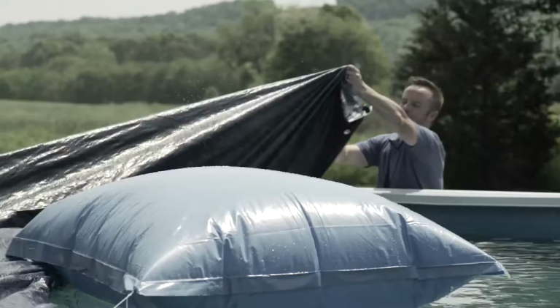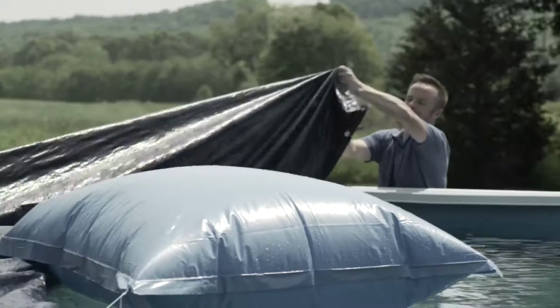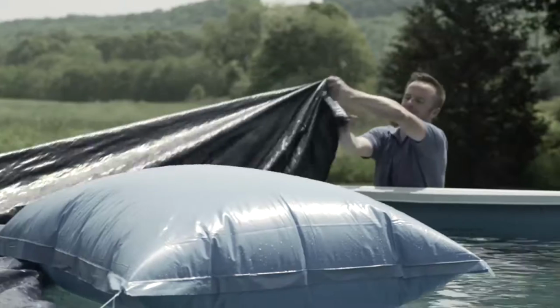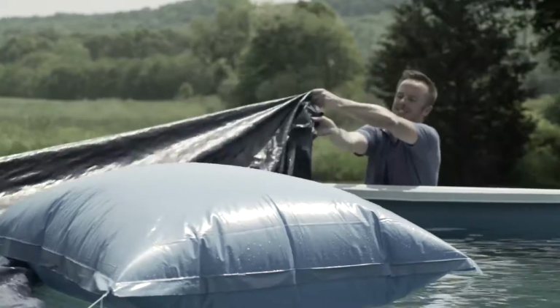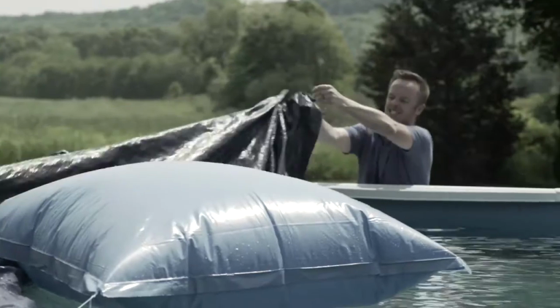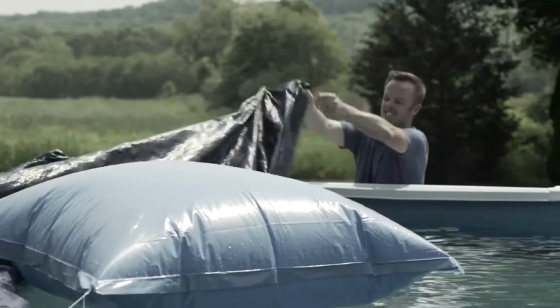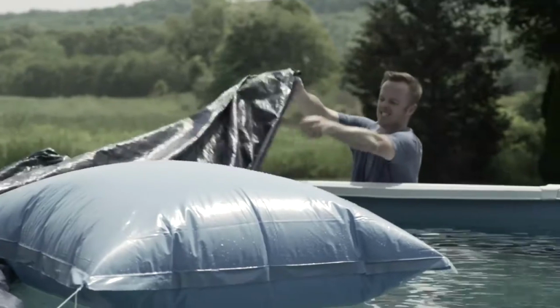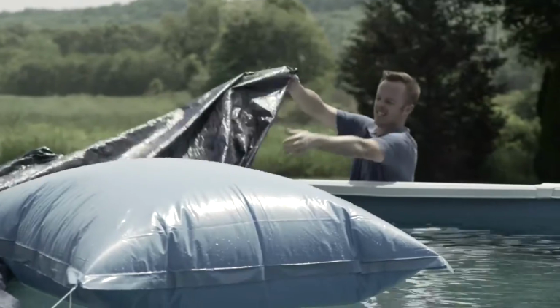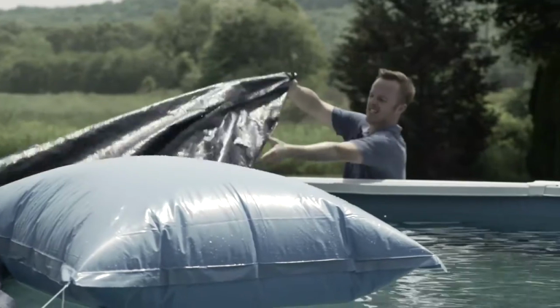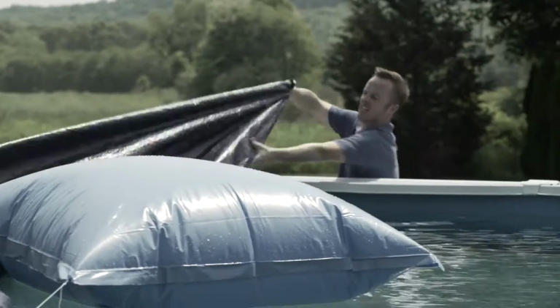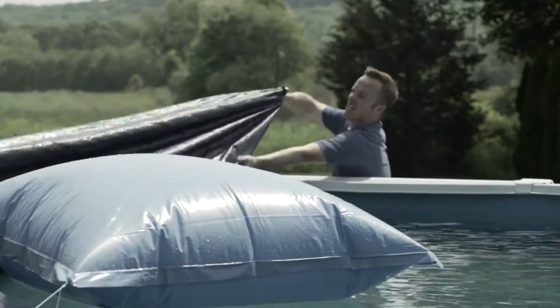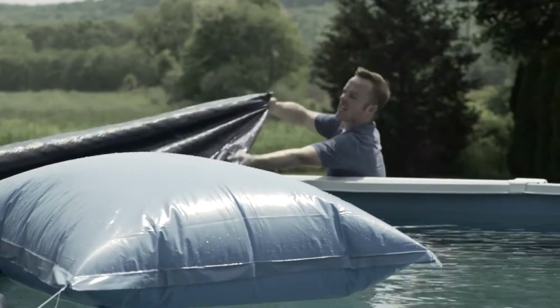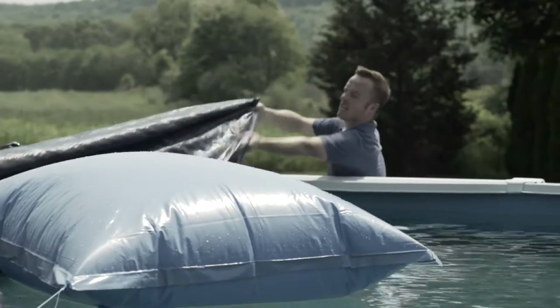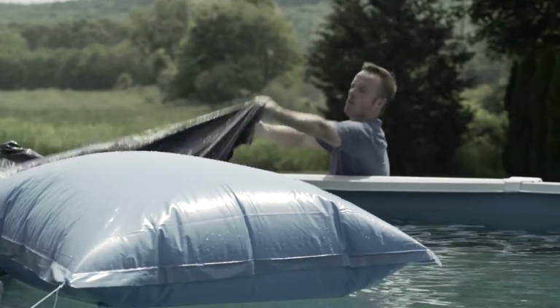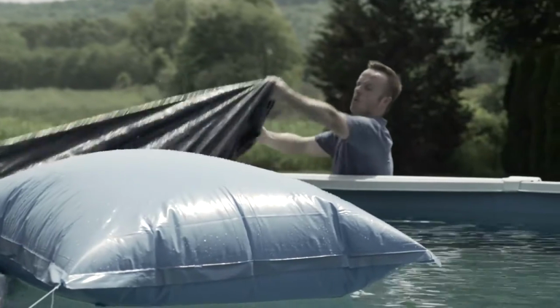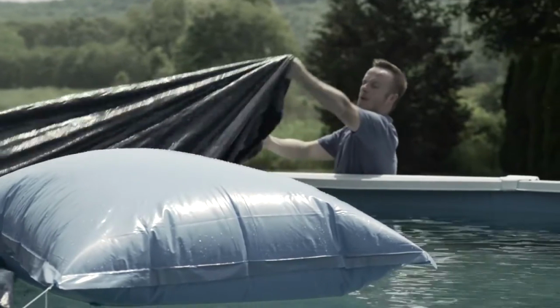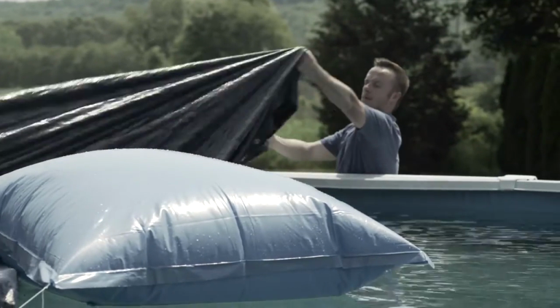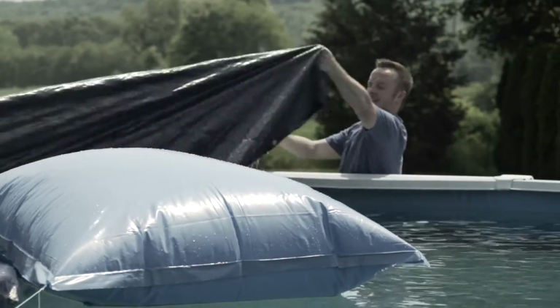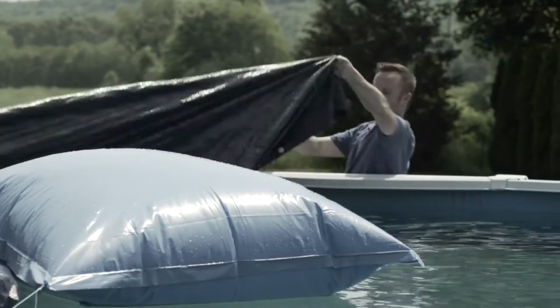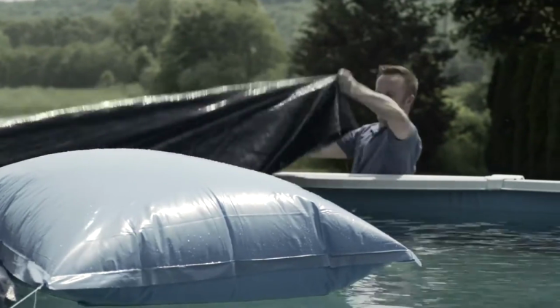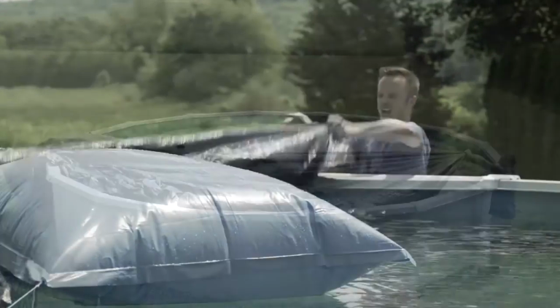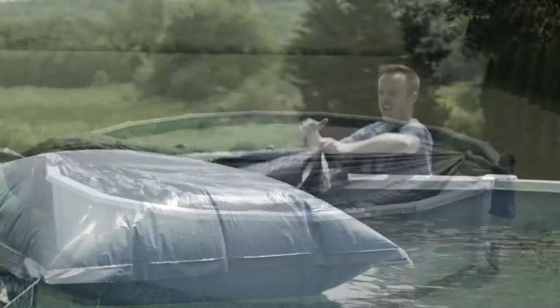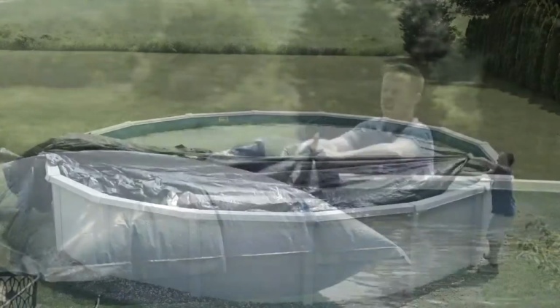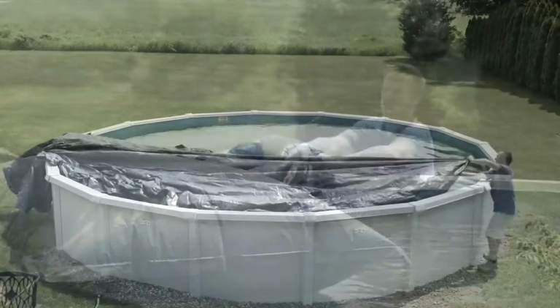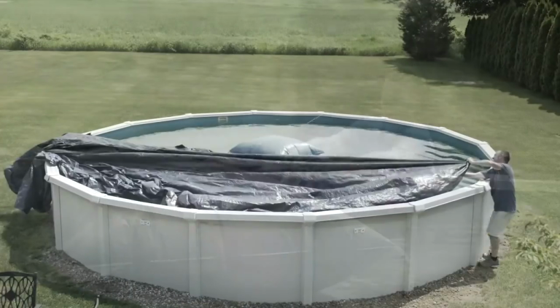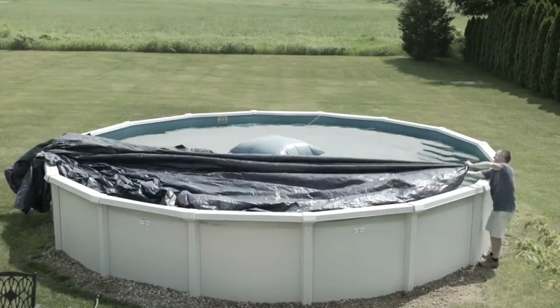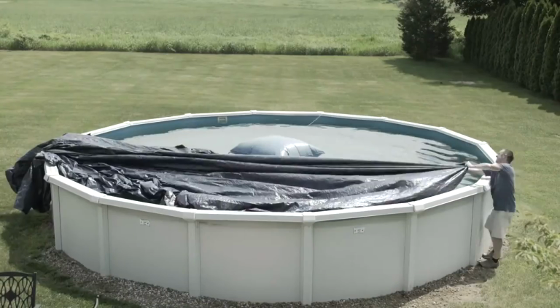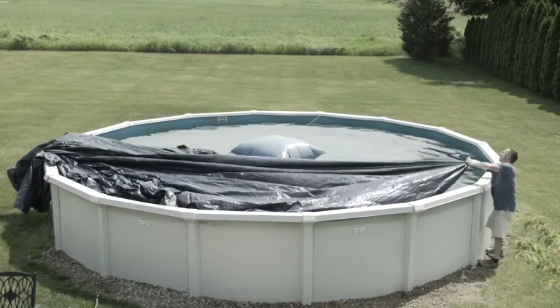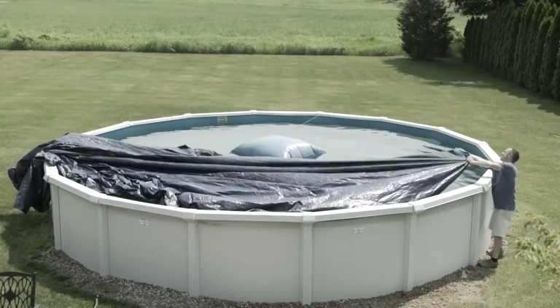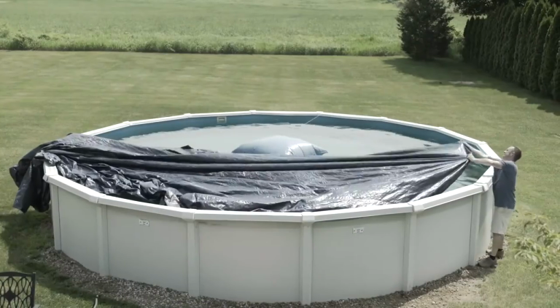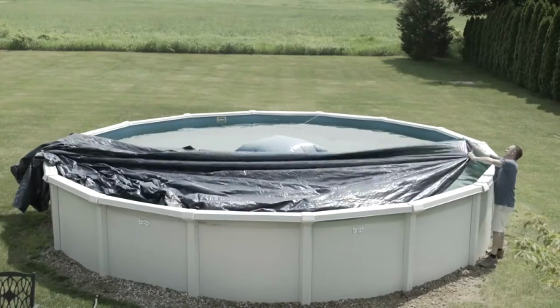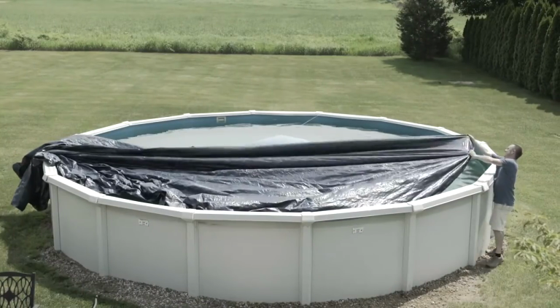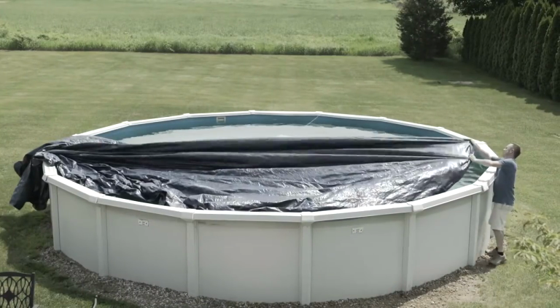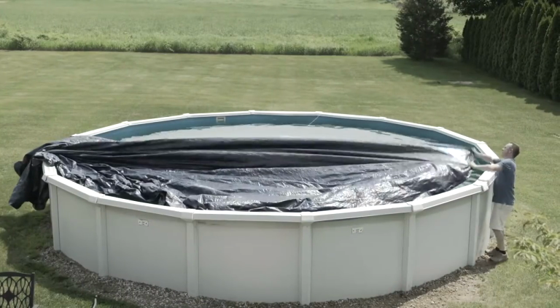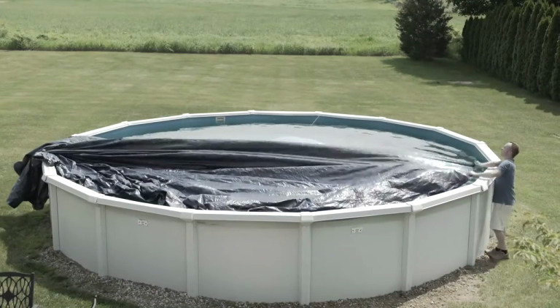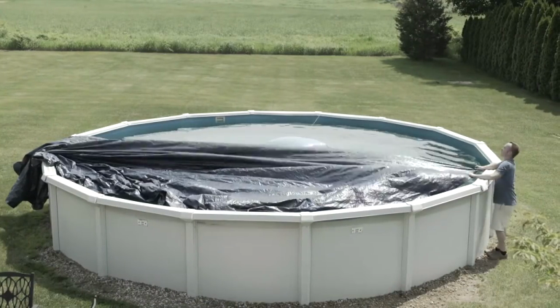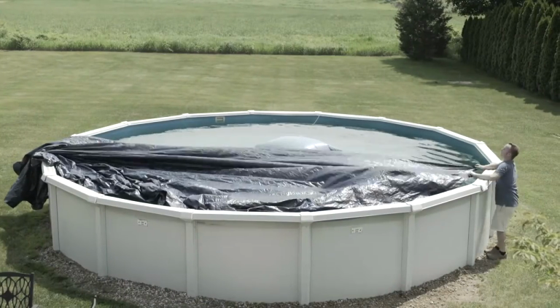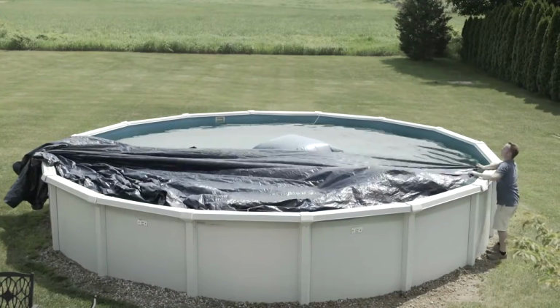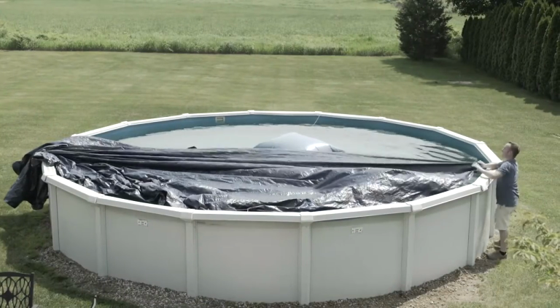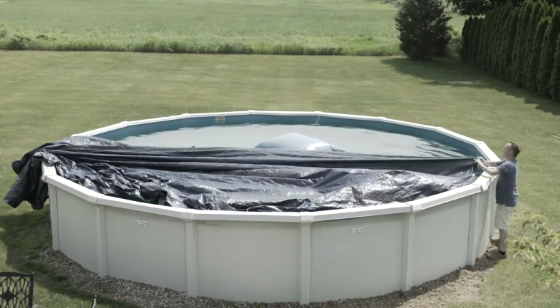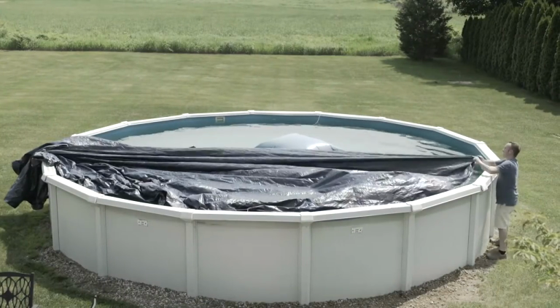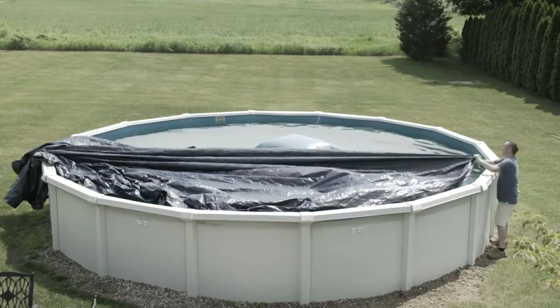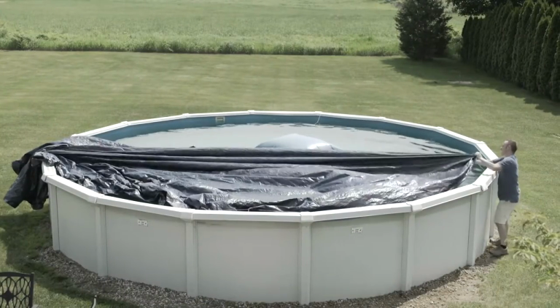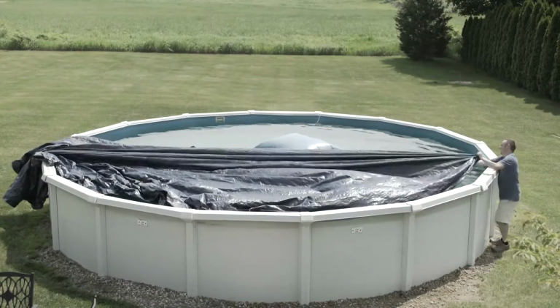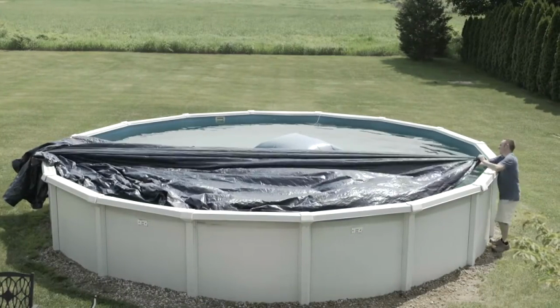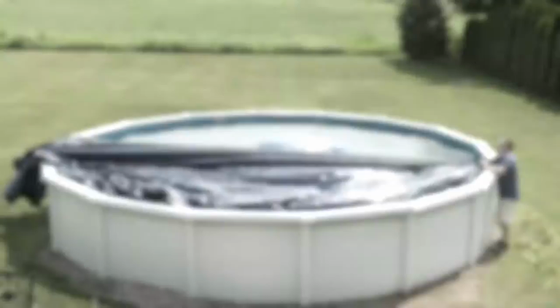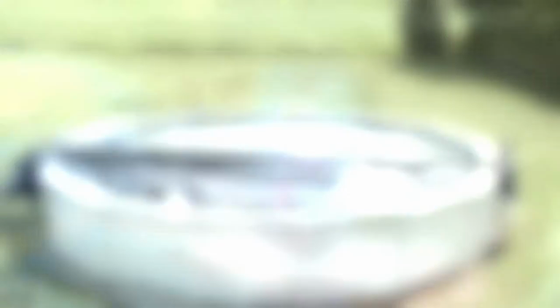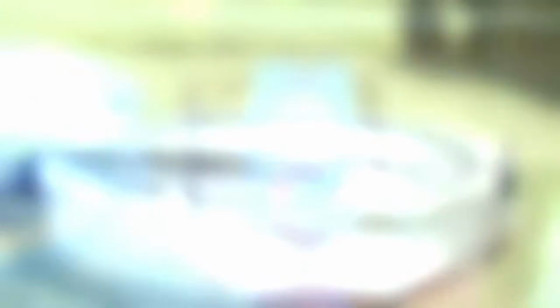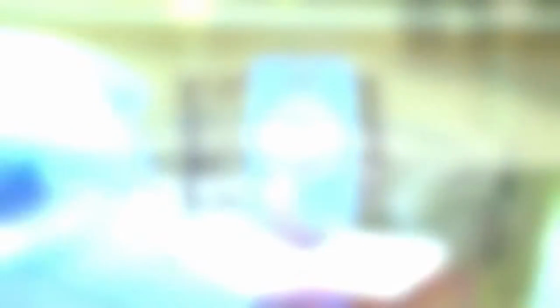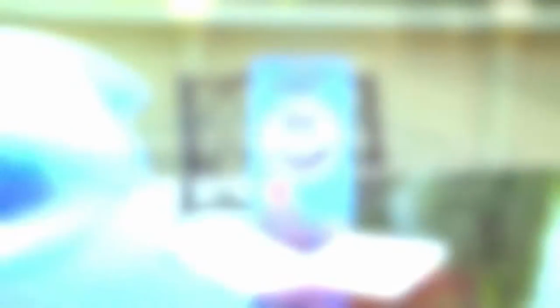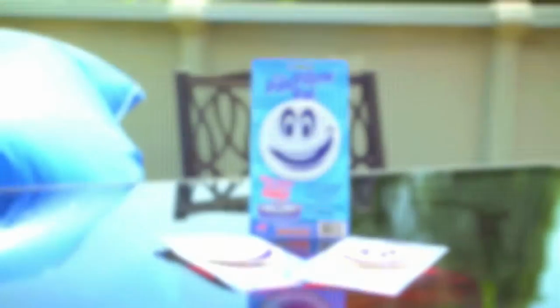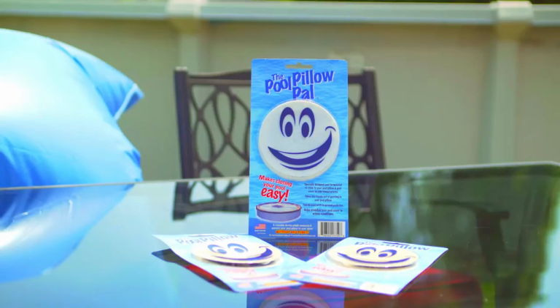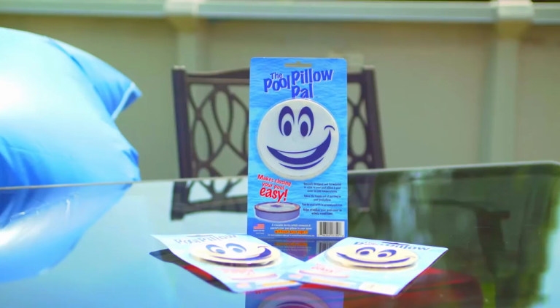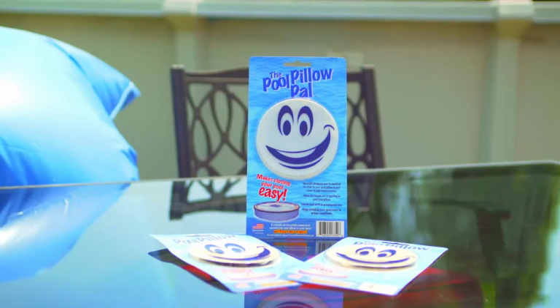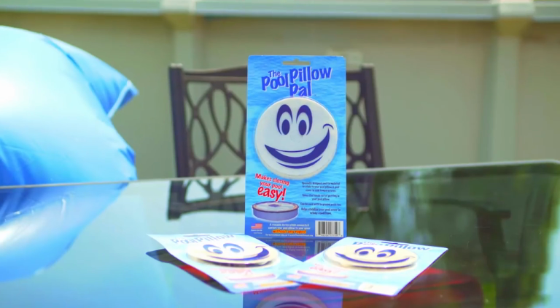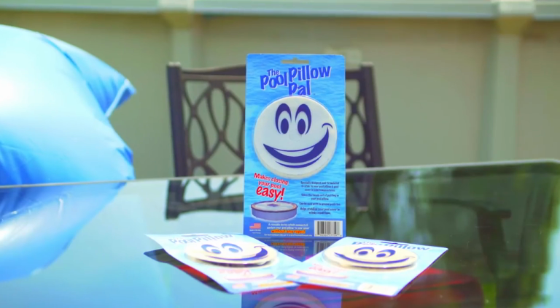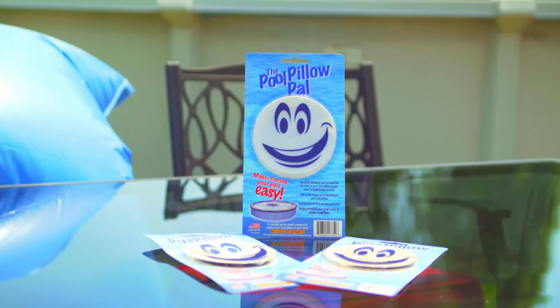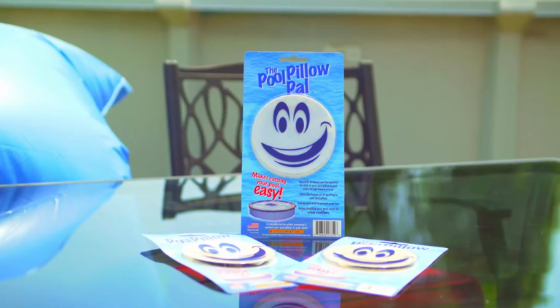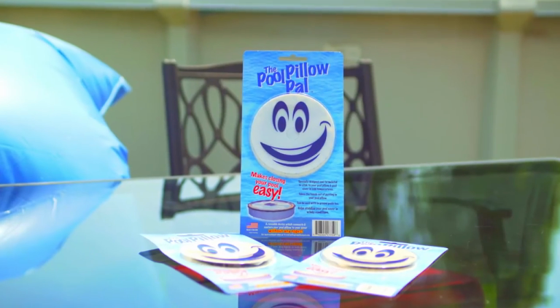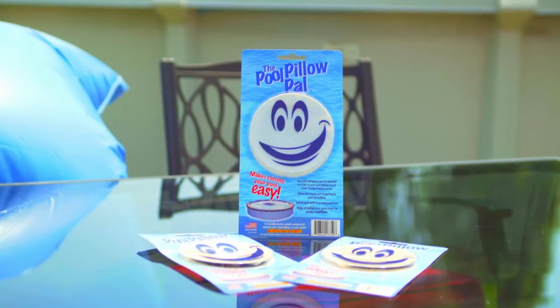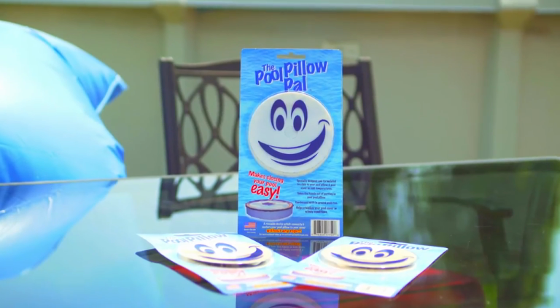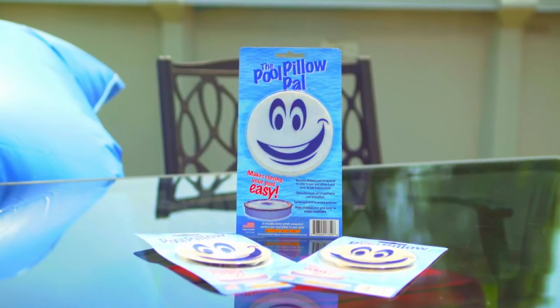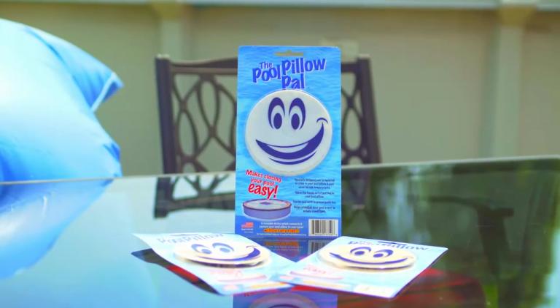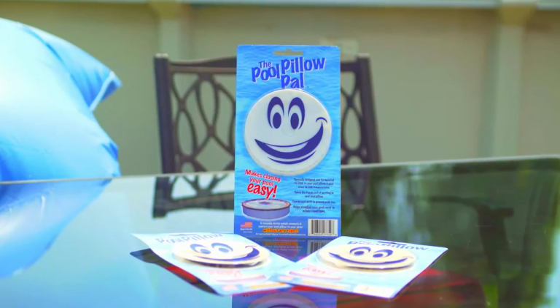When it comes to closing your swimming pool, covering it up with an air pillow is the hardest part. Introducing the Pool Pillow Pal.